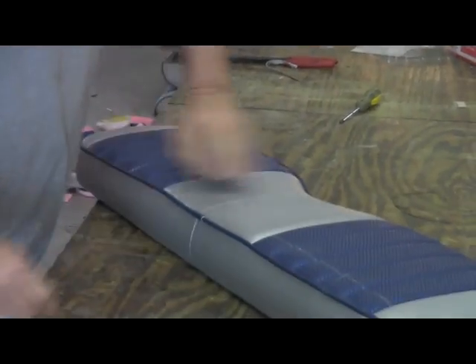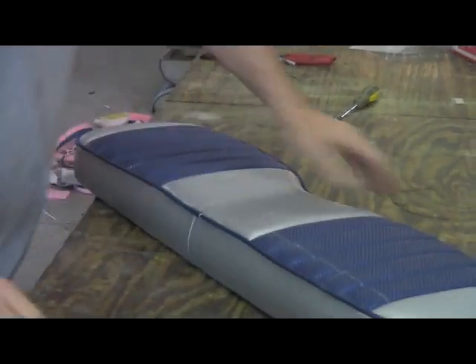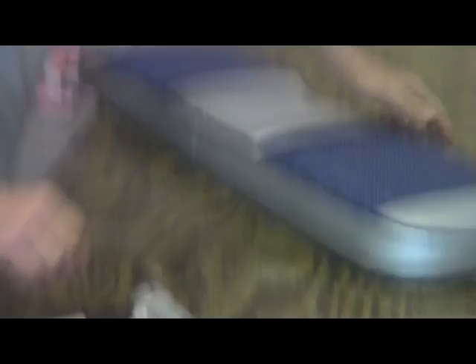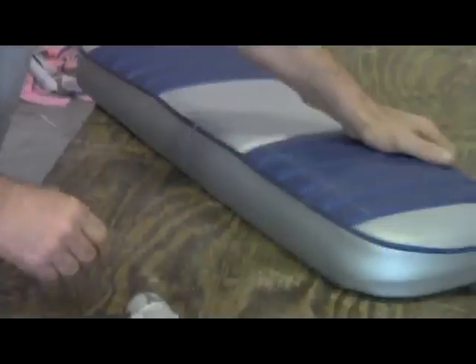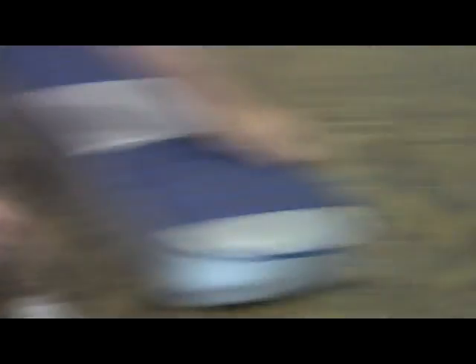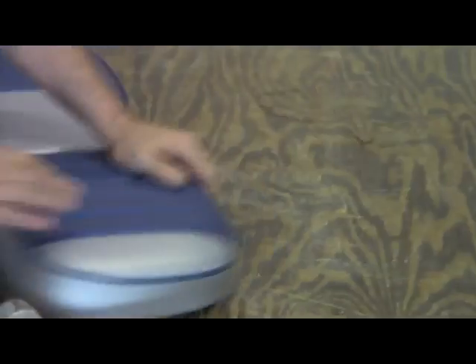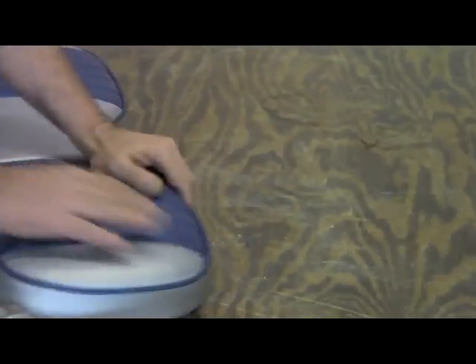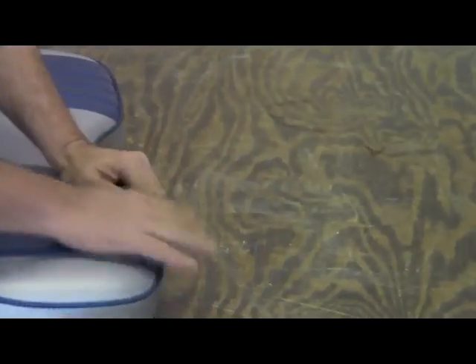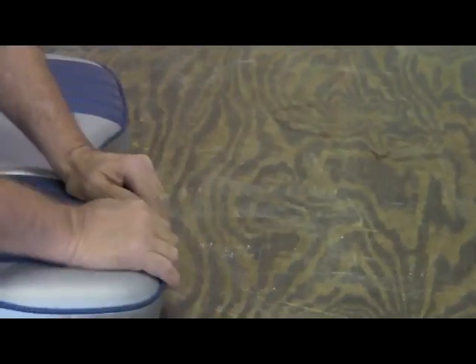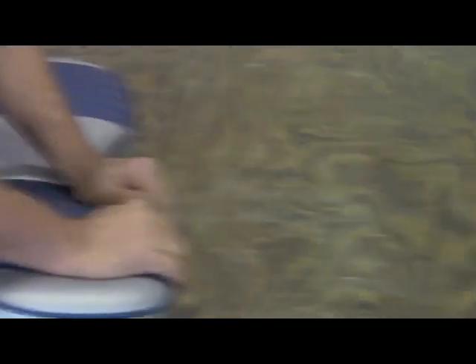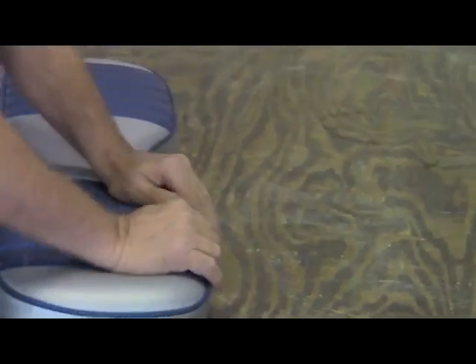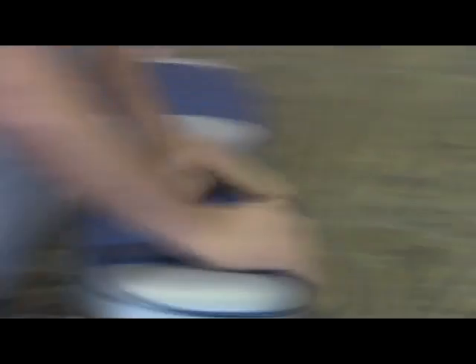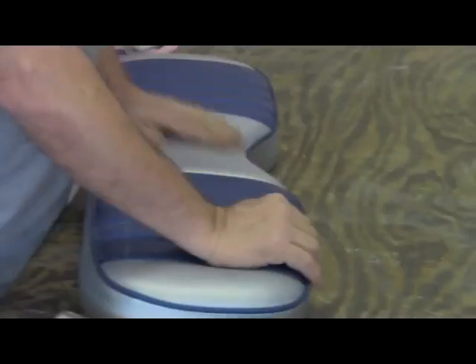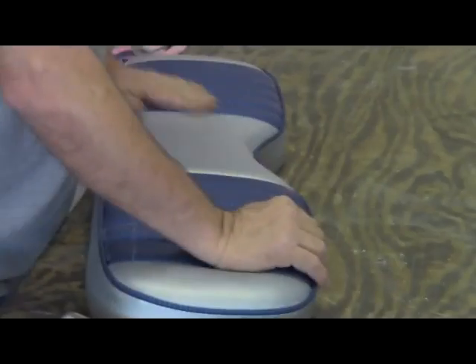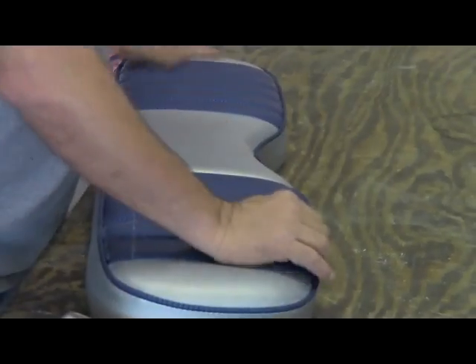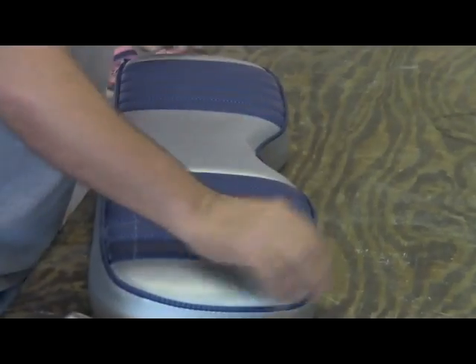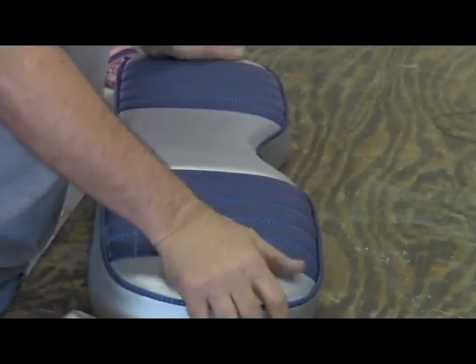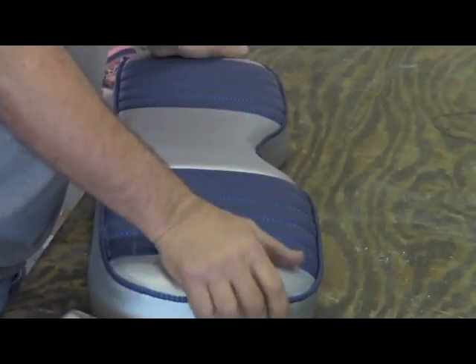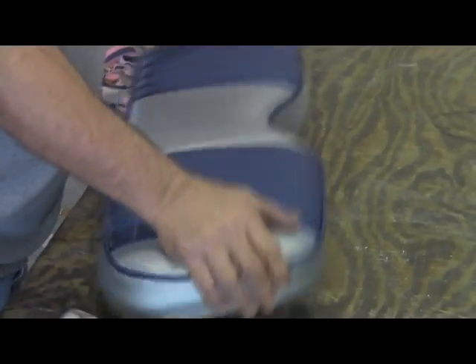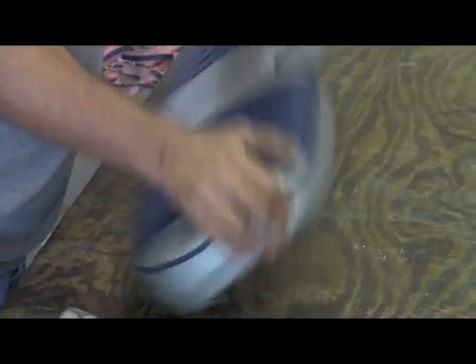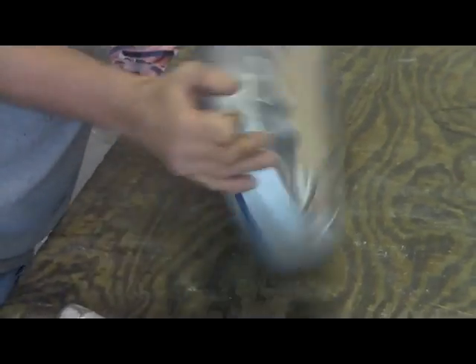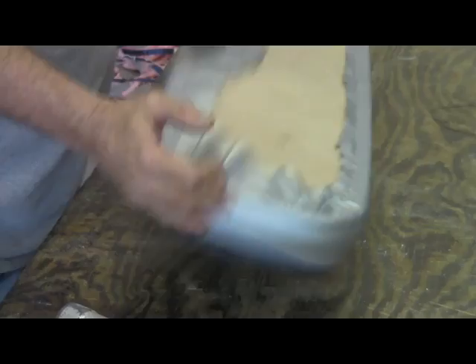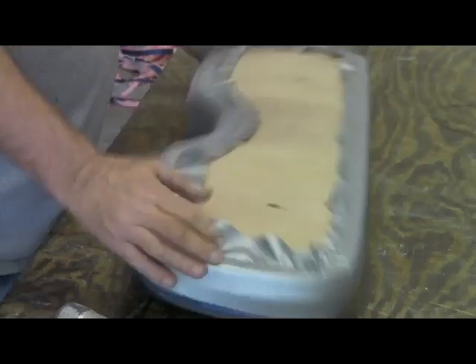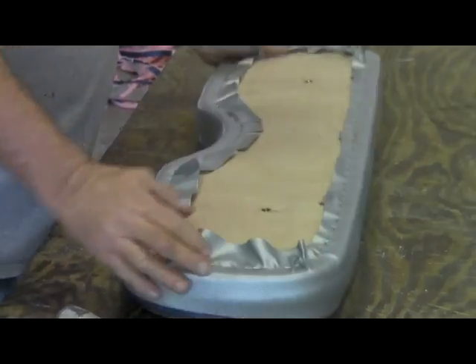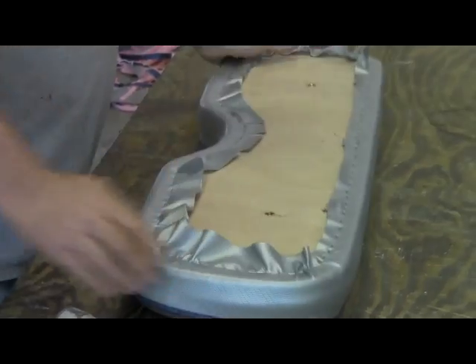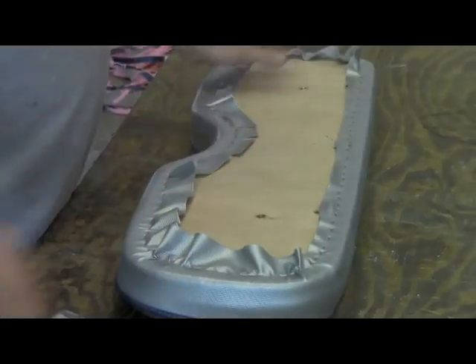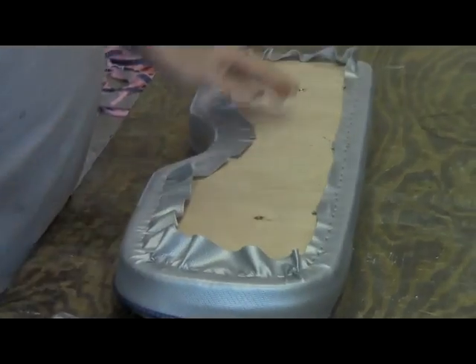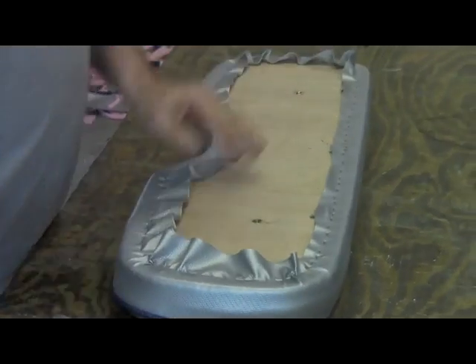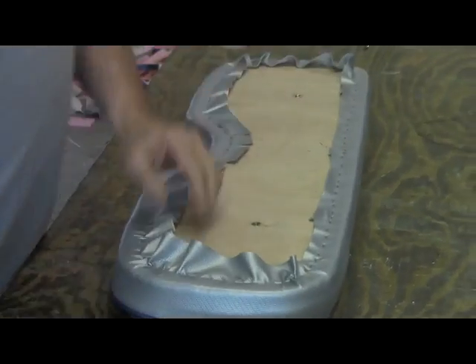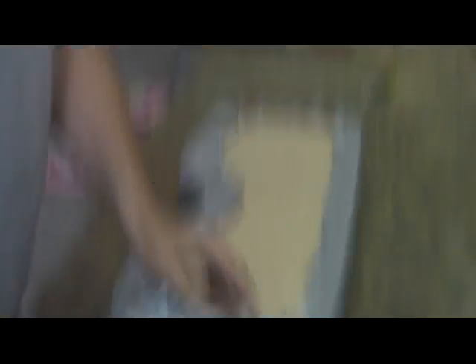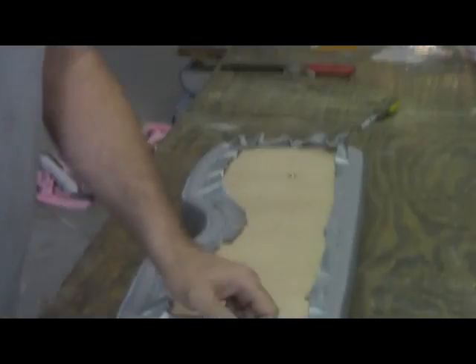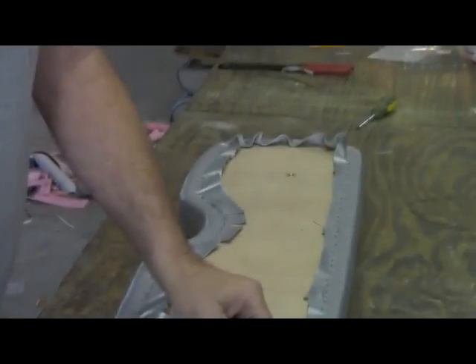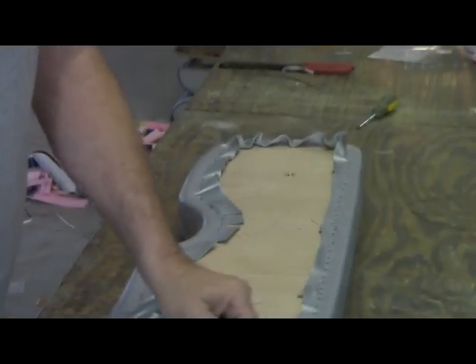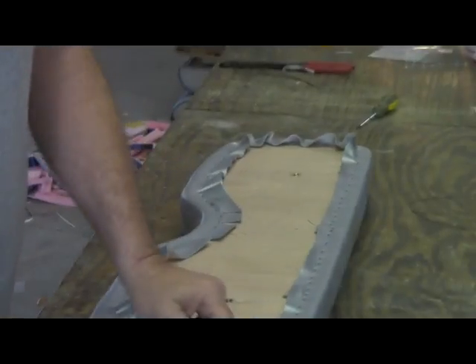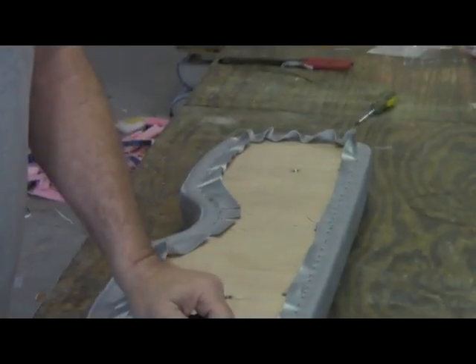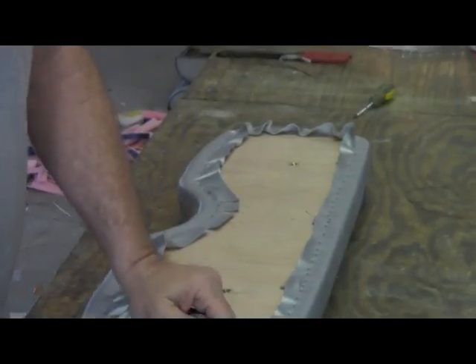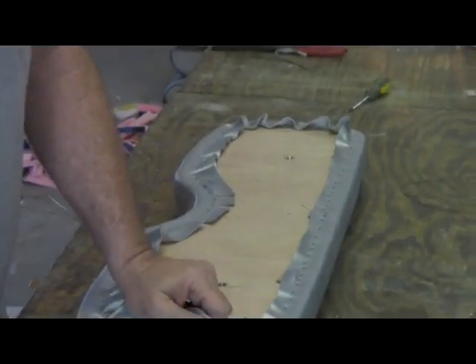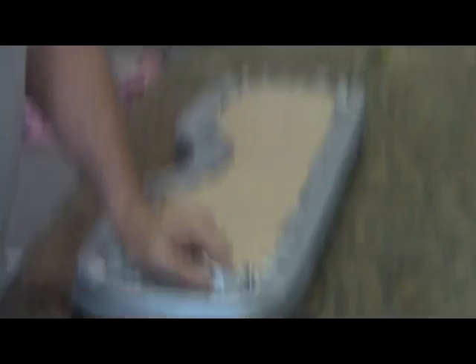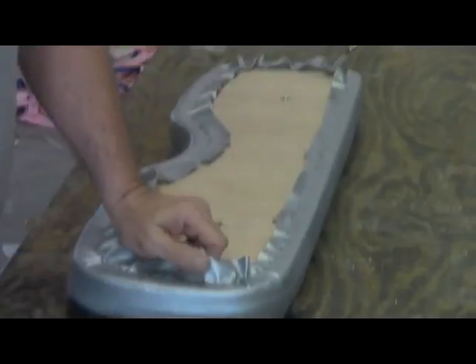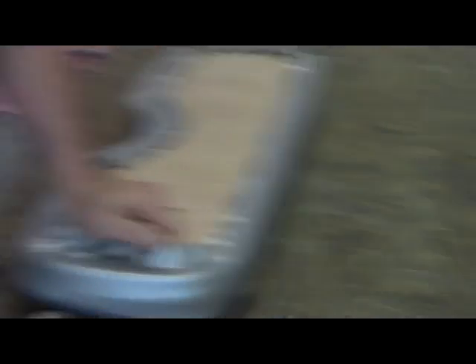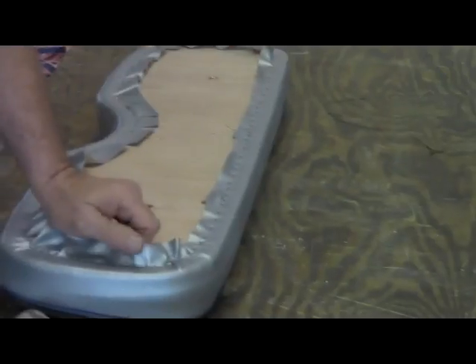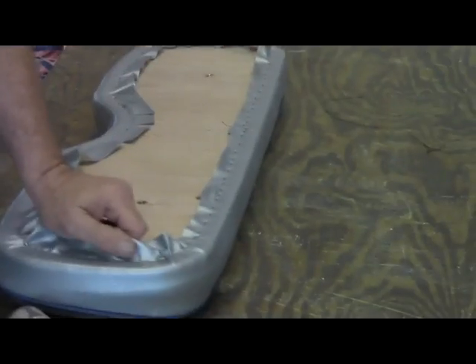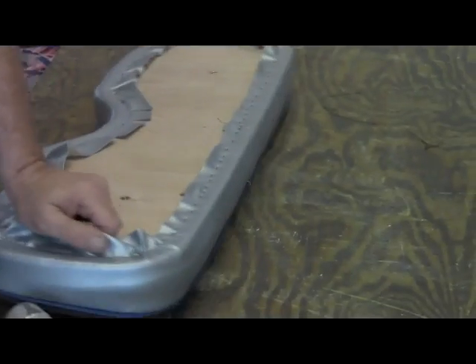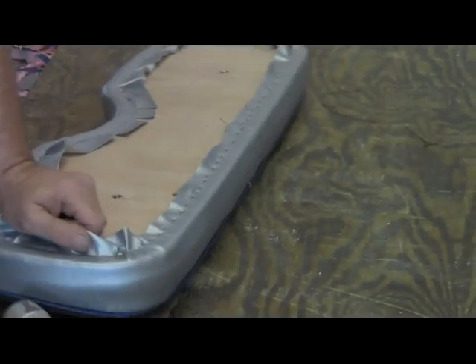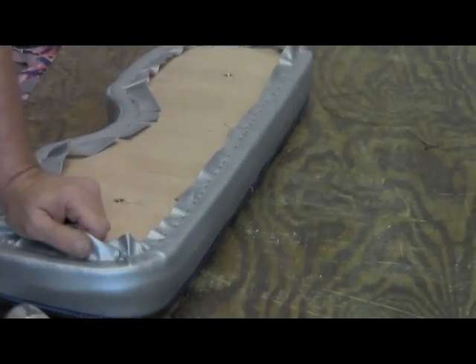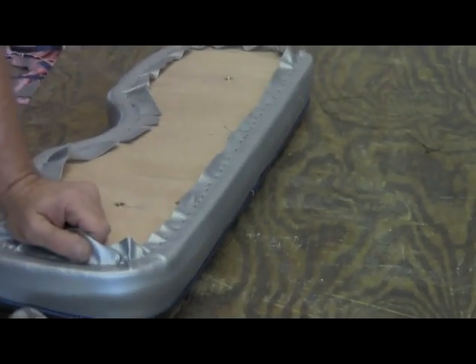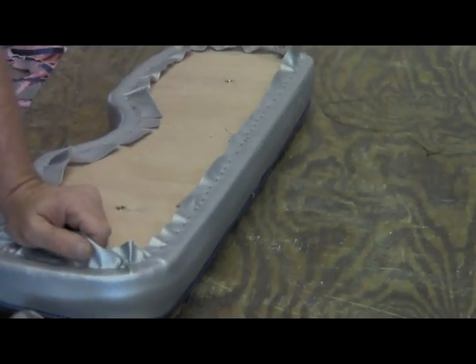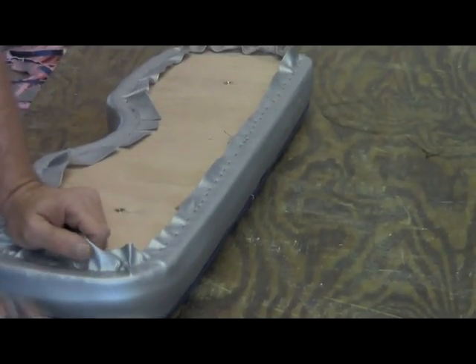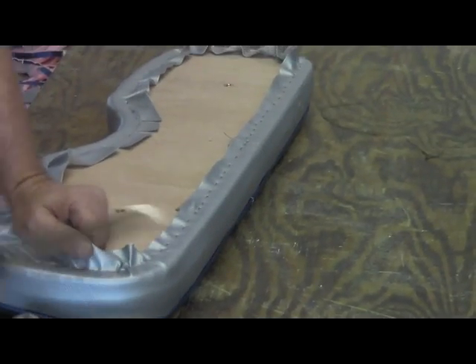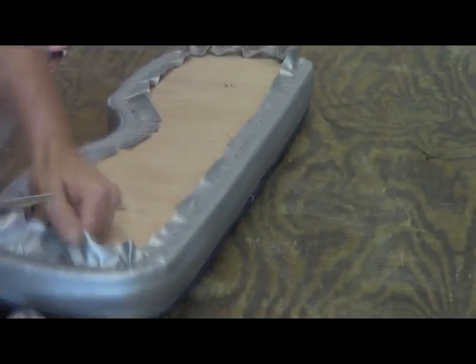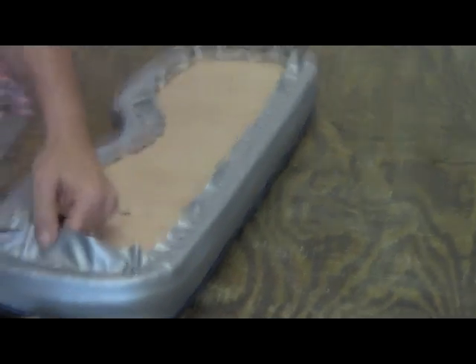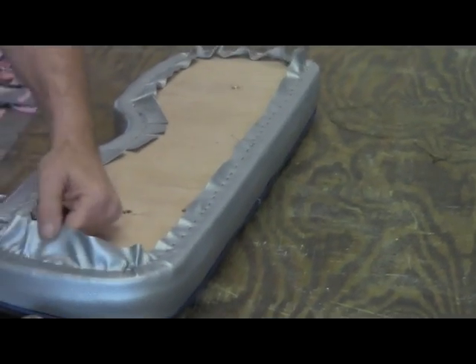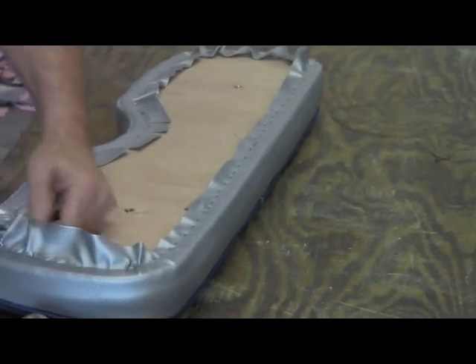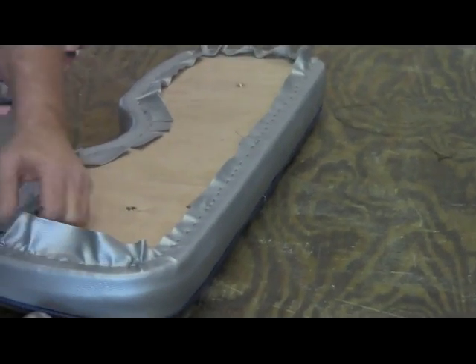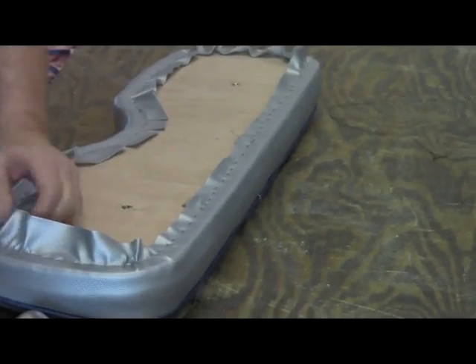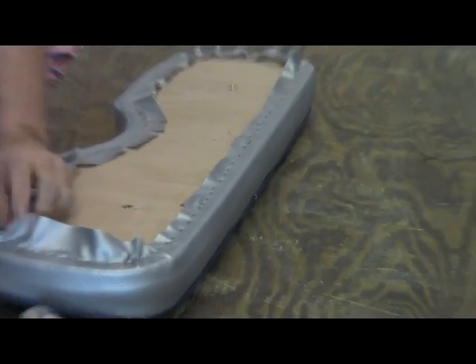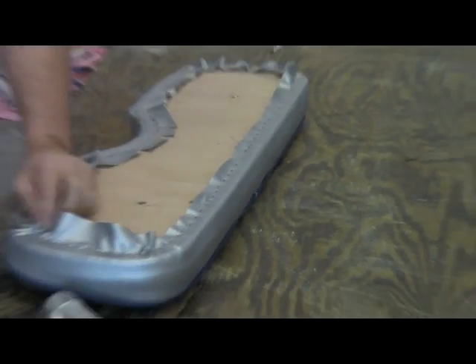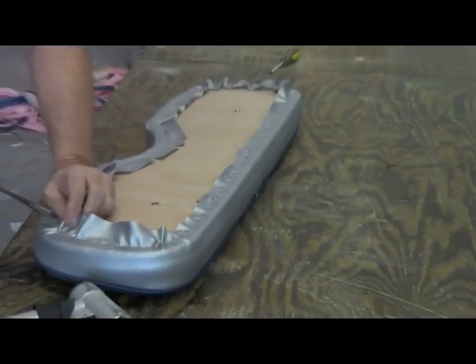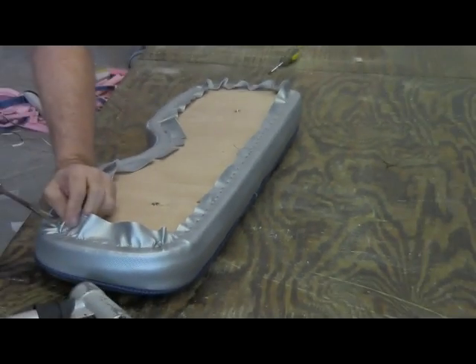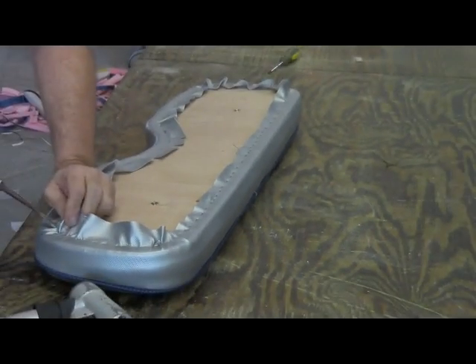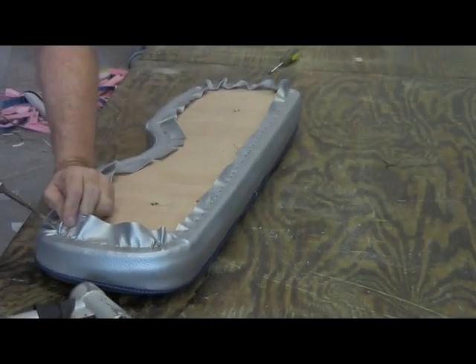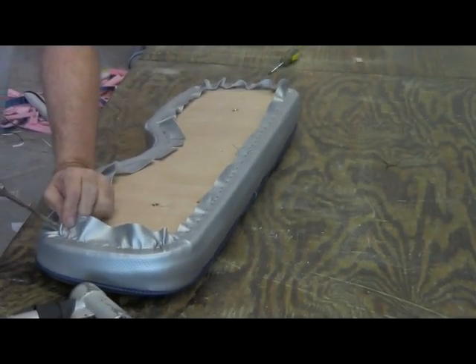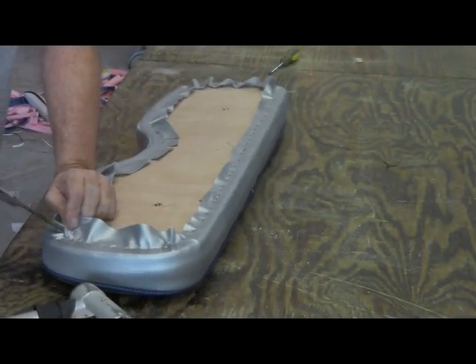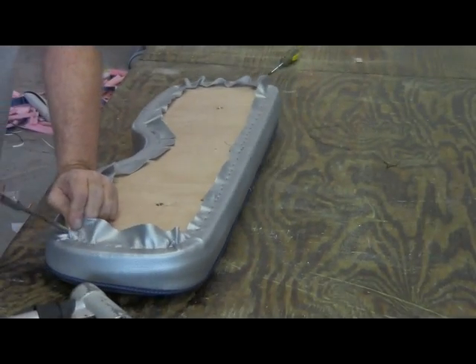With a little clean up and getting rid of the excess material, the job is complete.